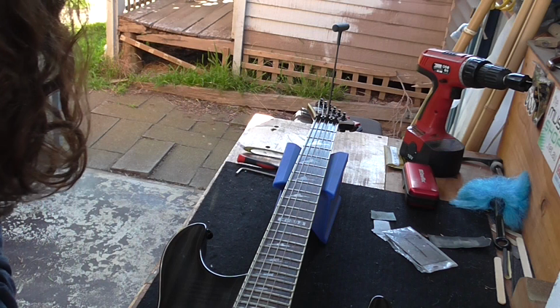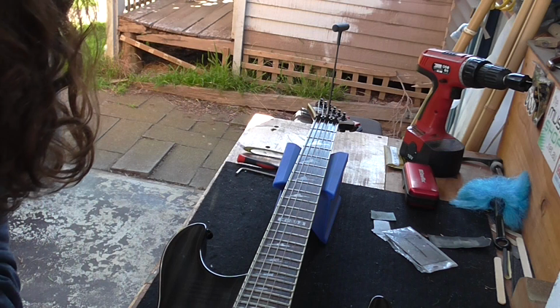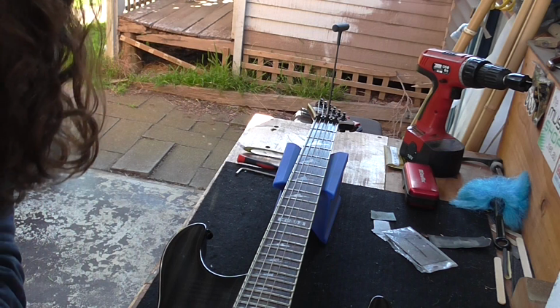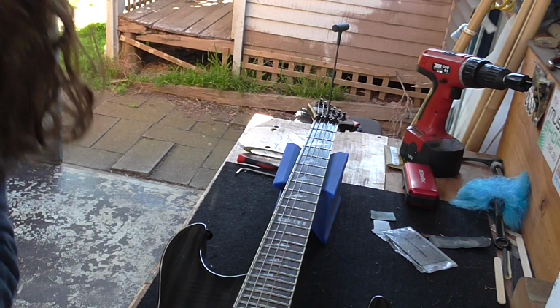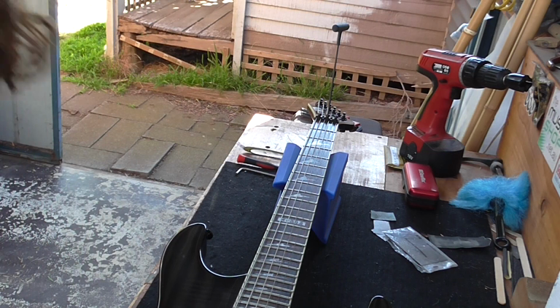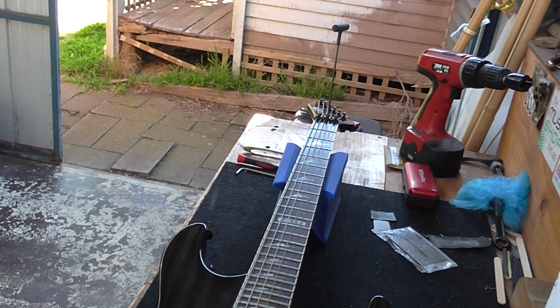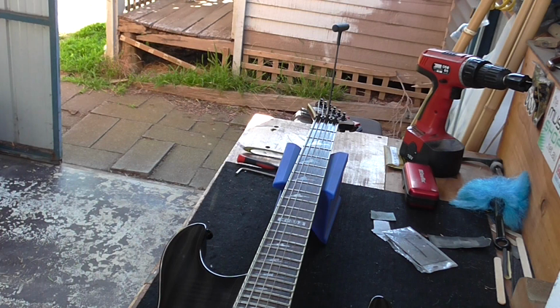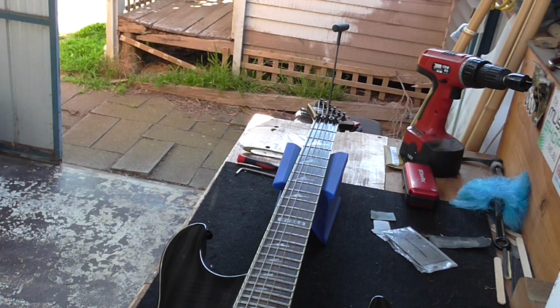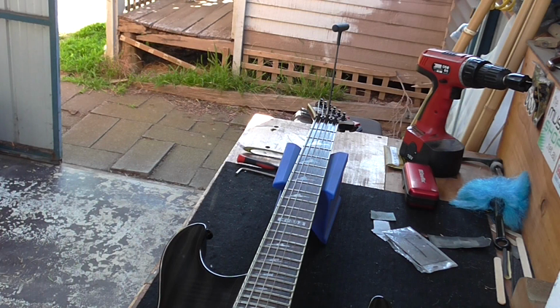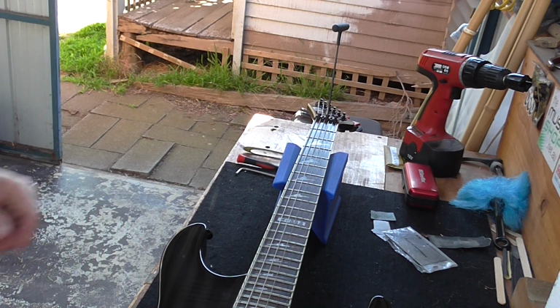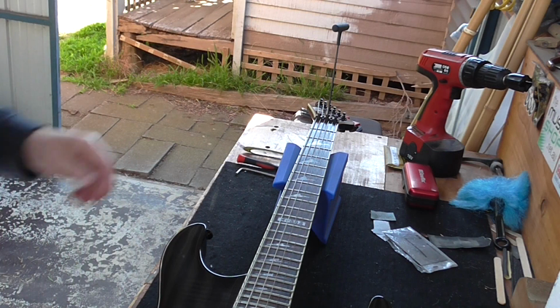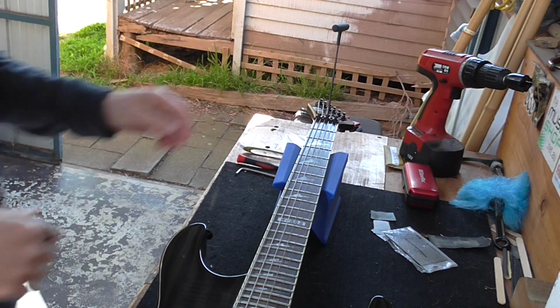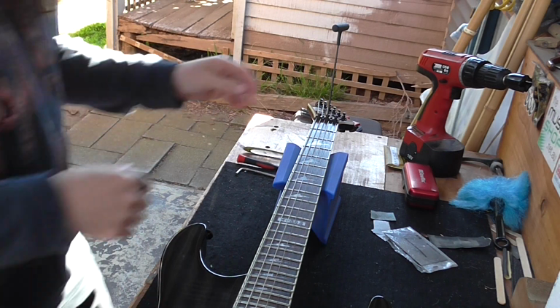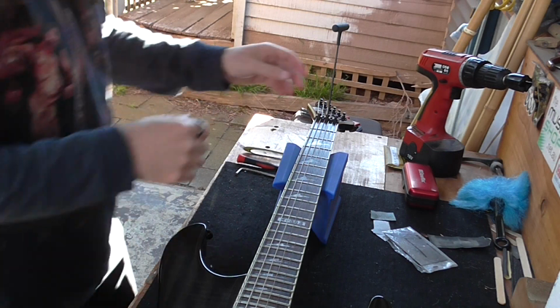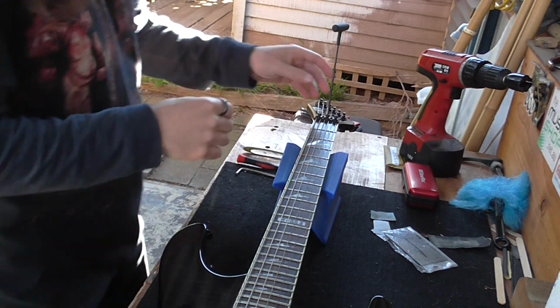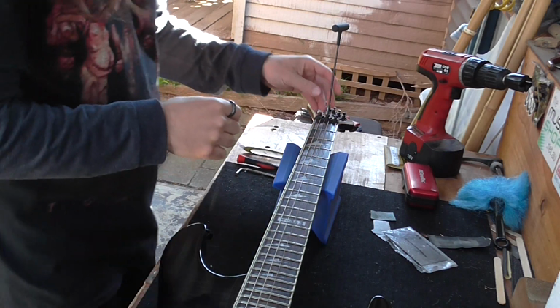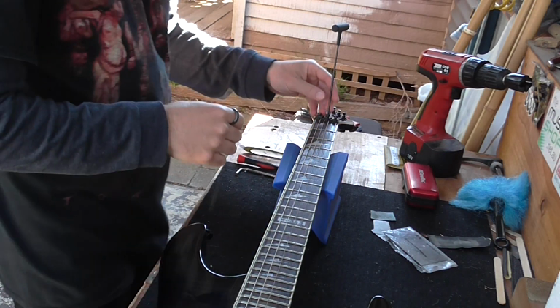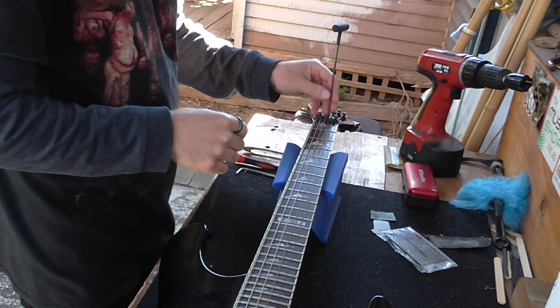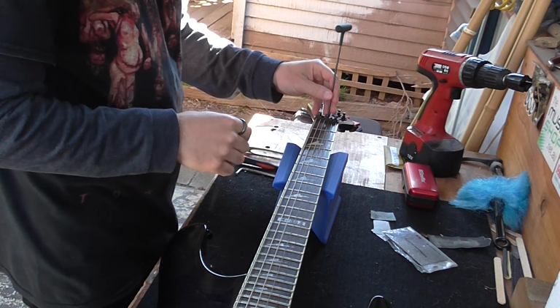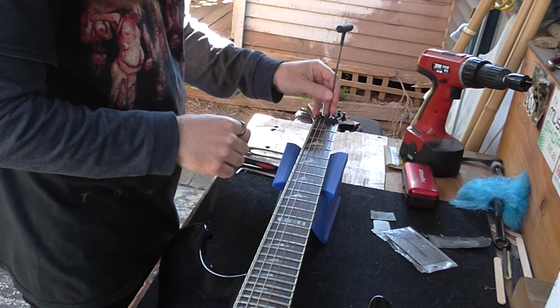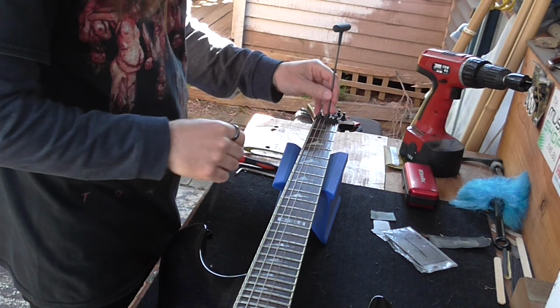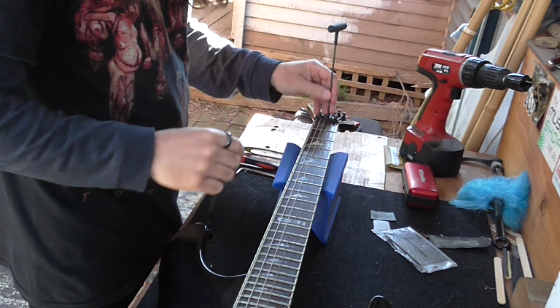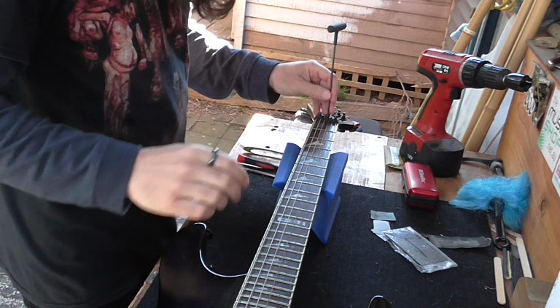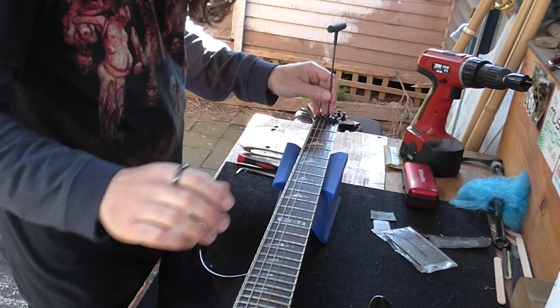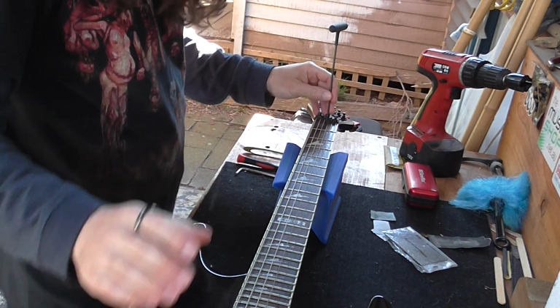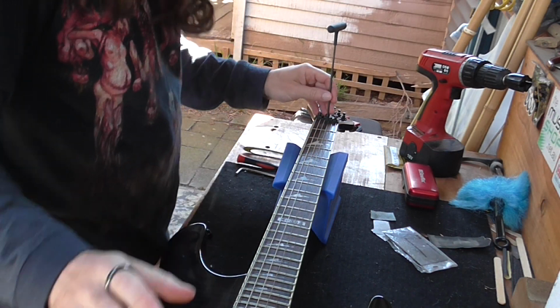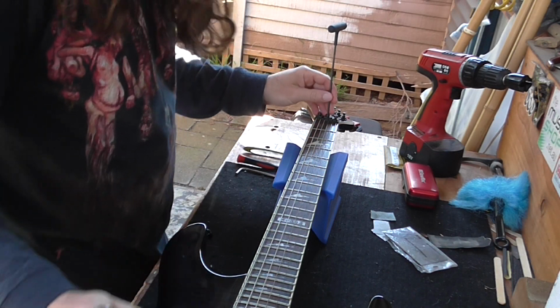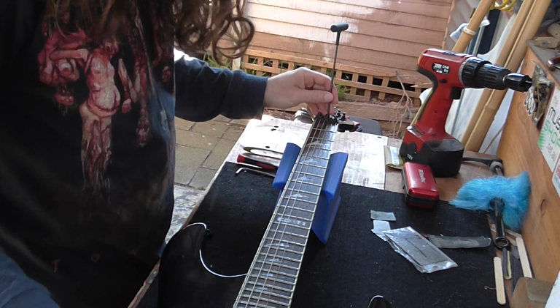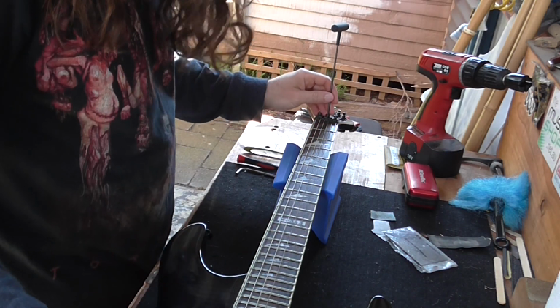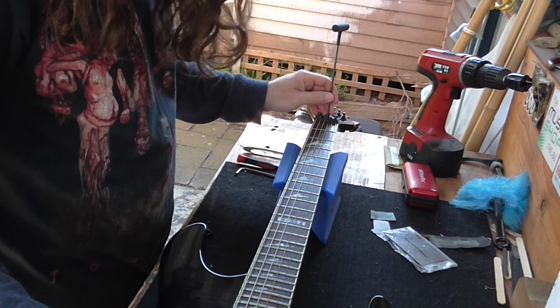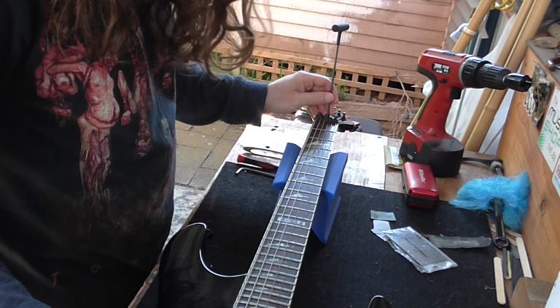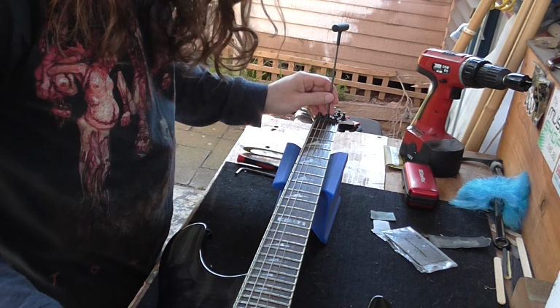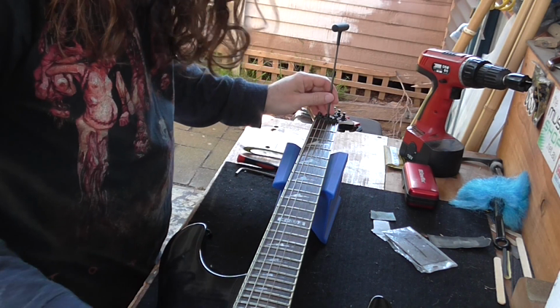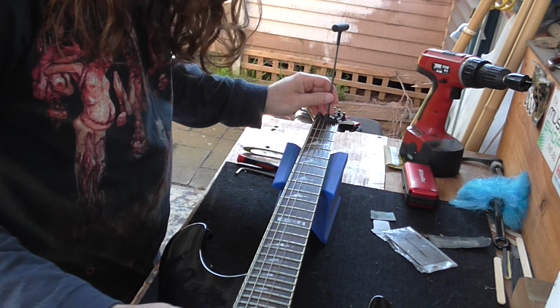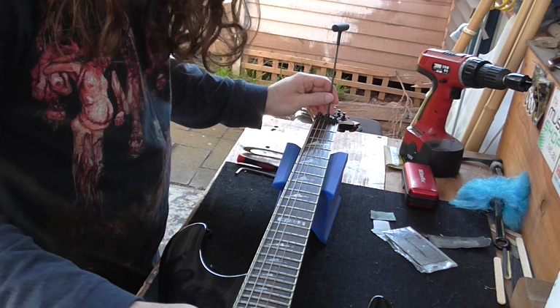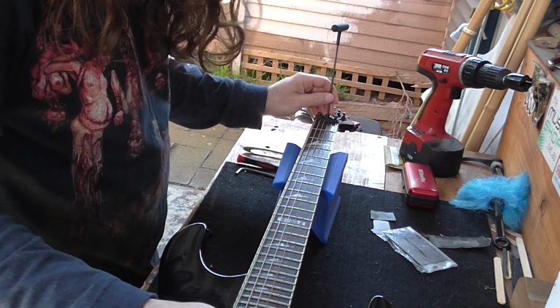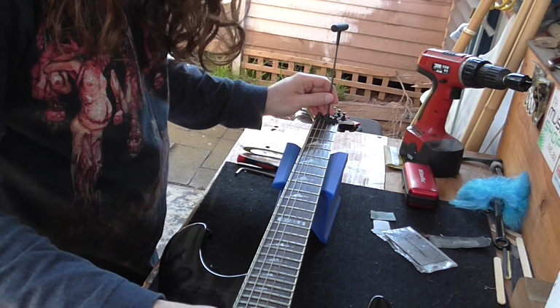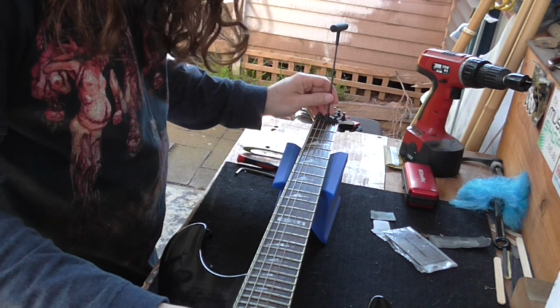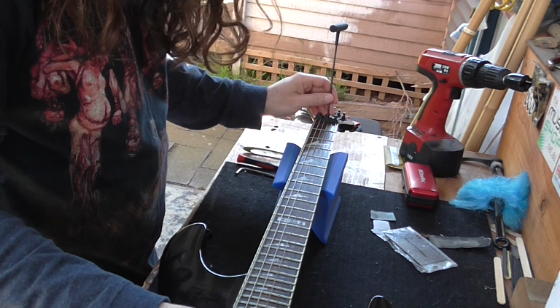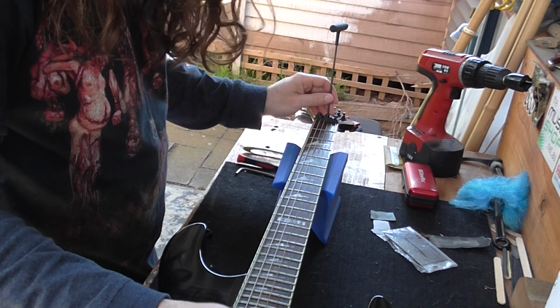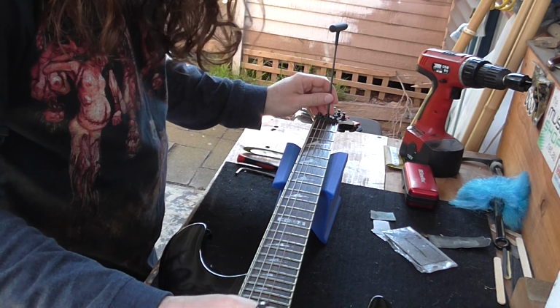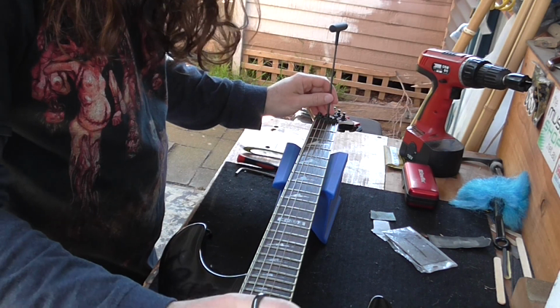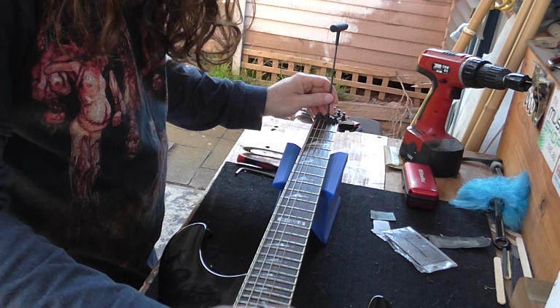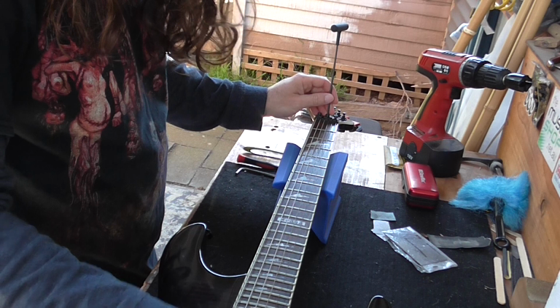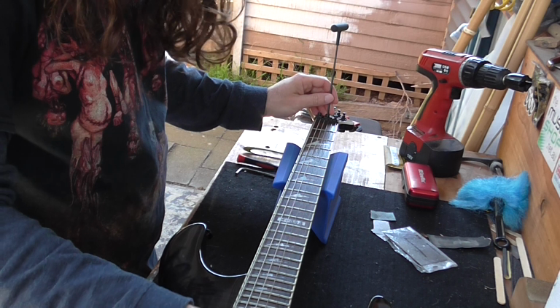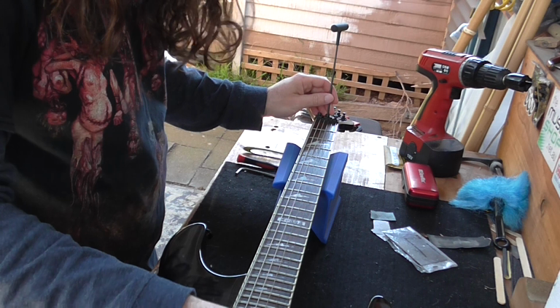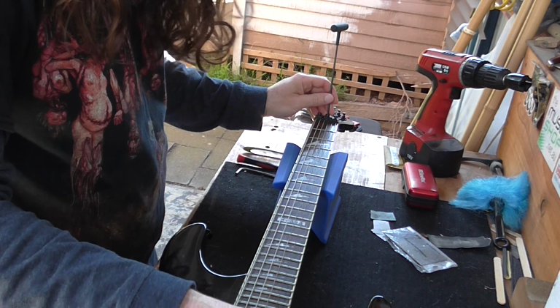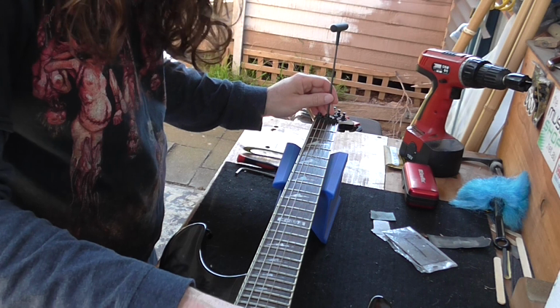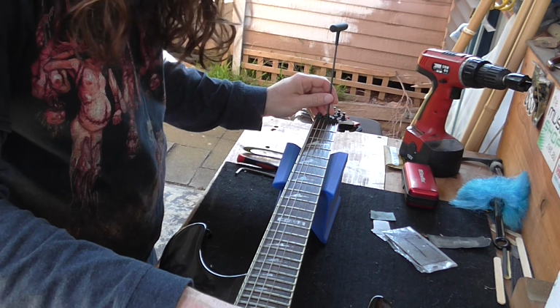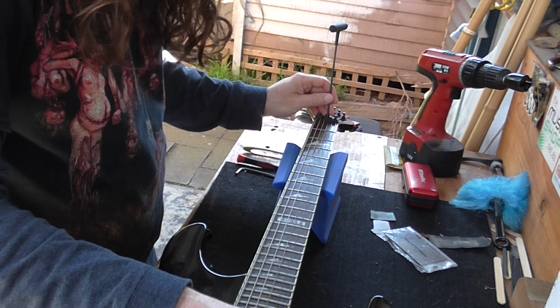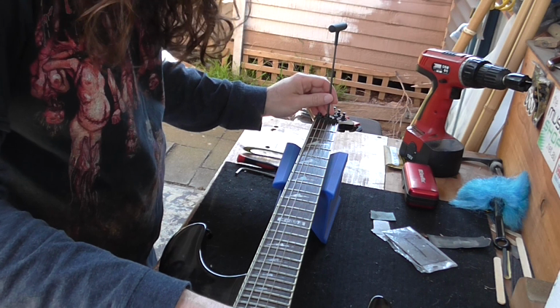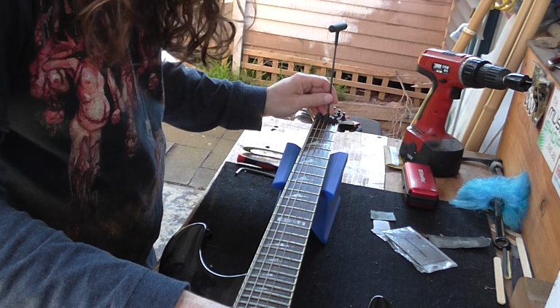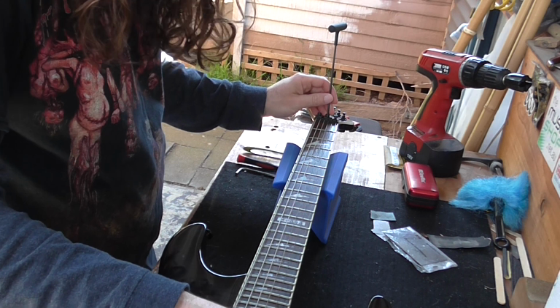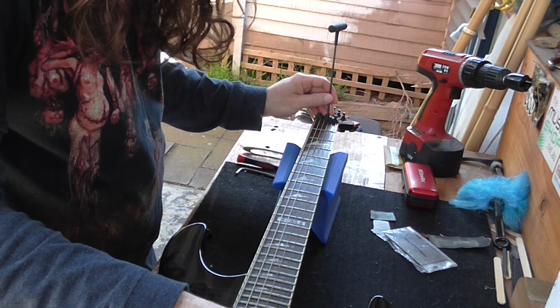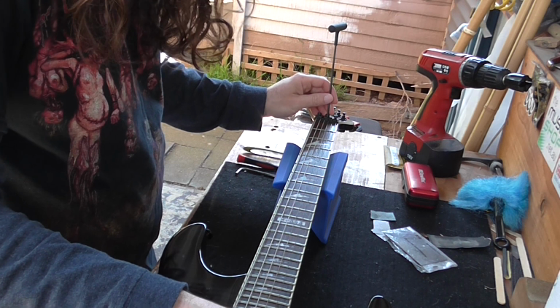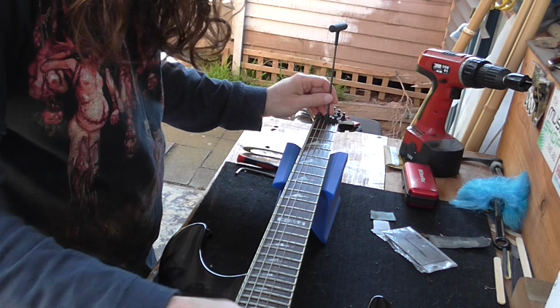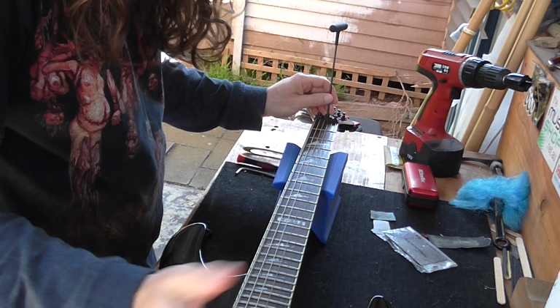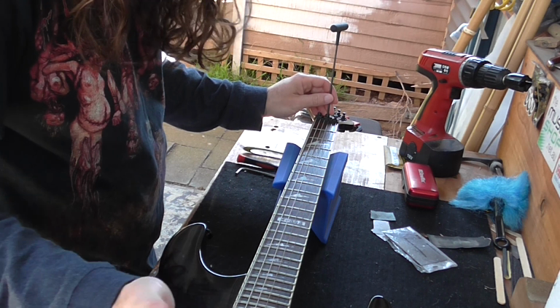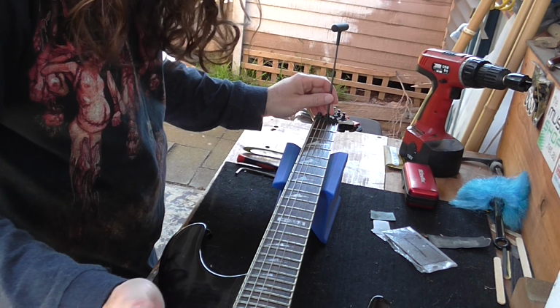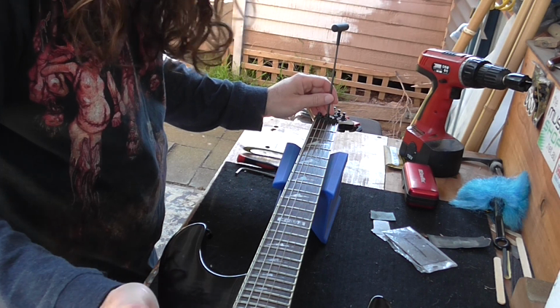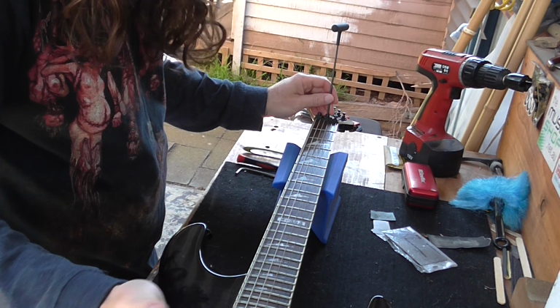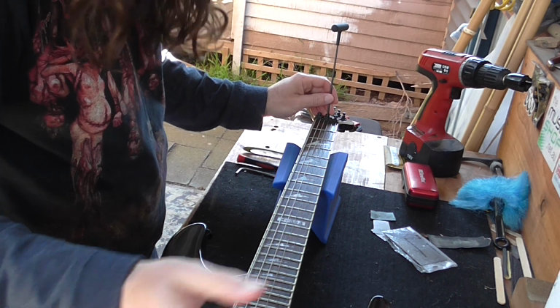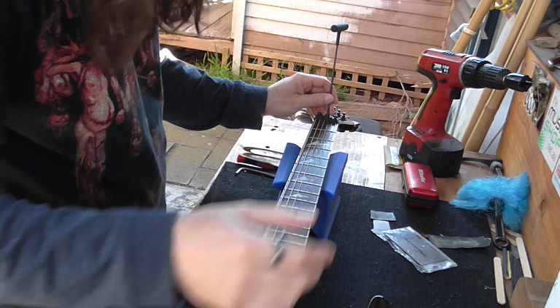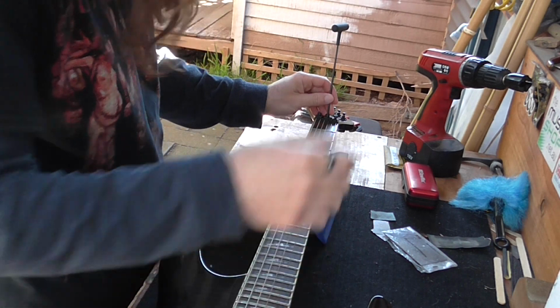Okay, so we're back with the LTD. I've just plugged it in. The volume pot's a little scratchy, but that's about it.